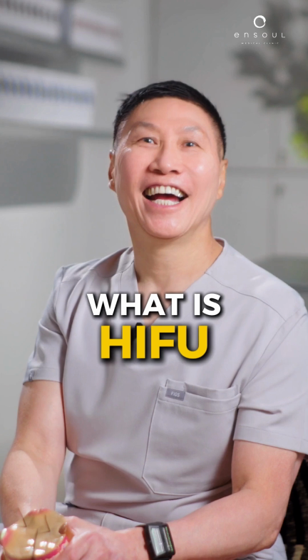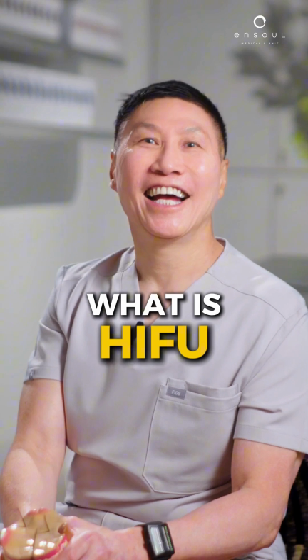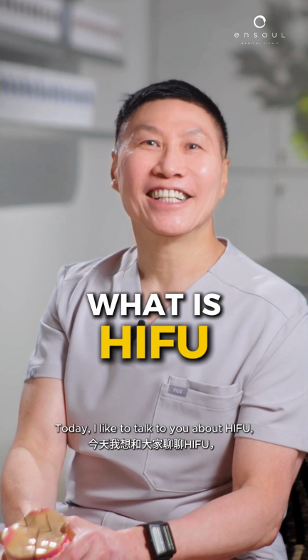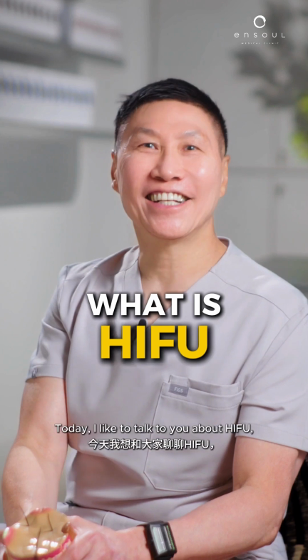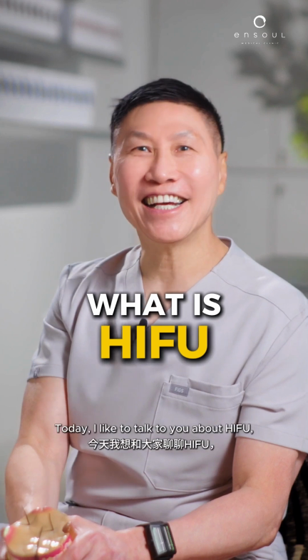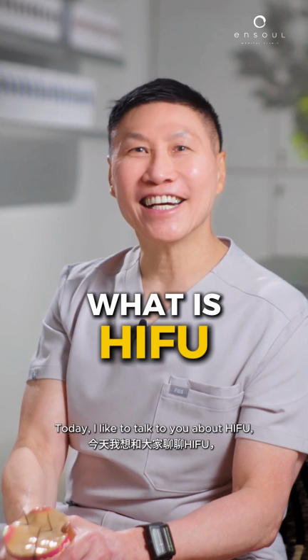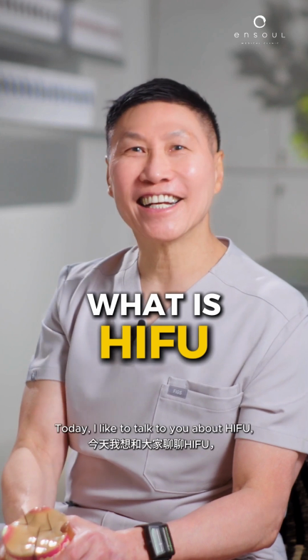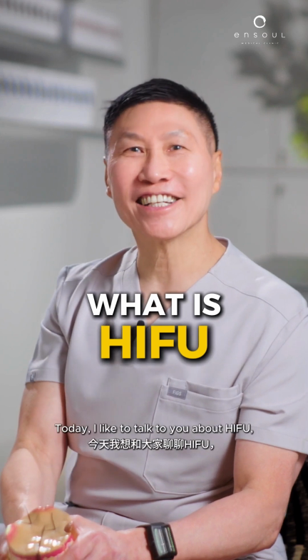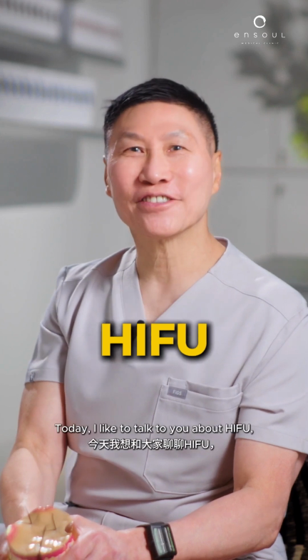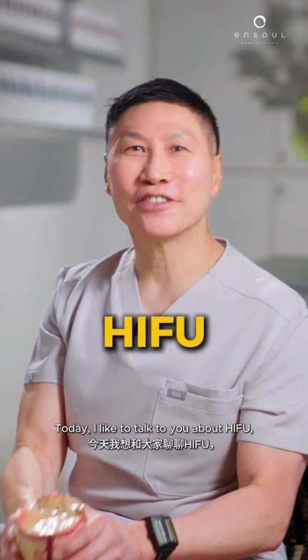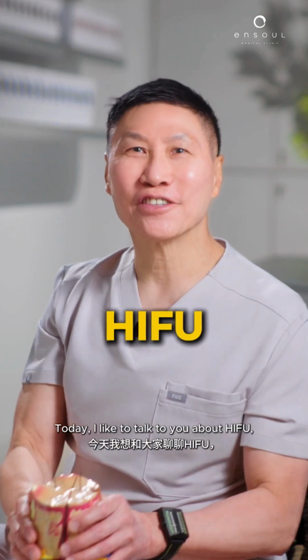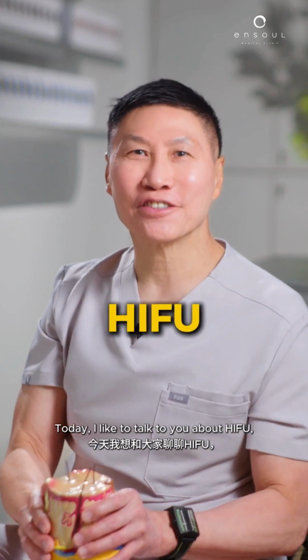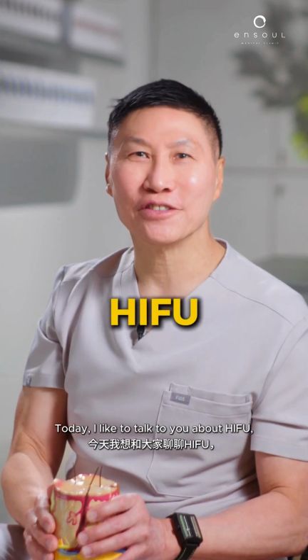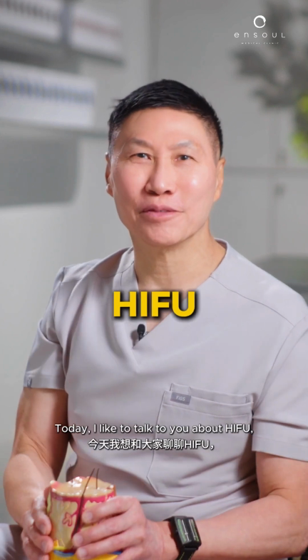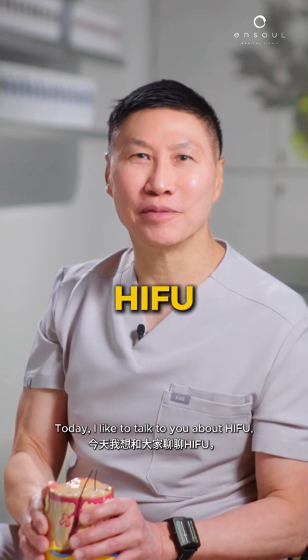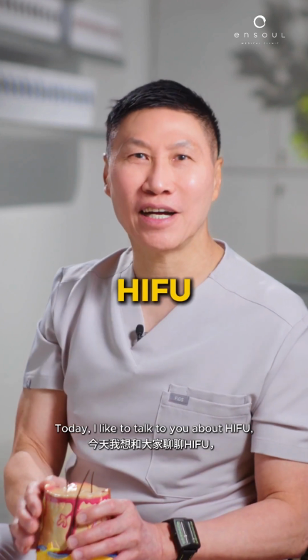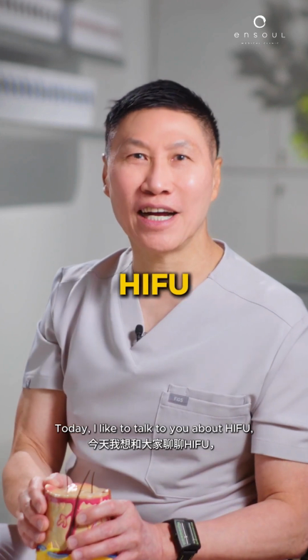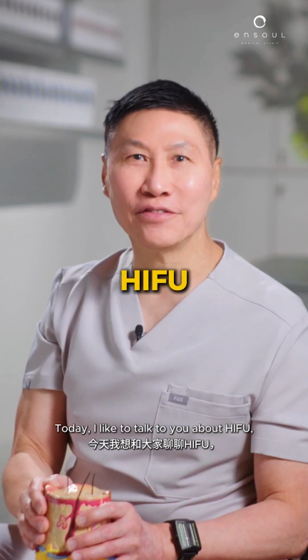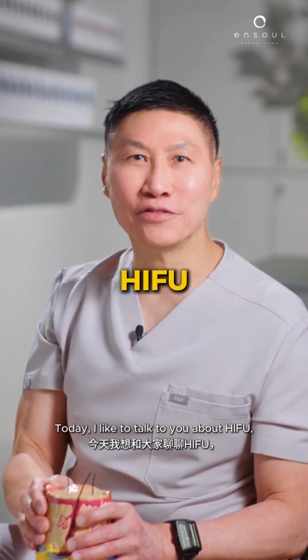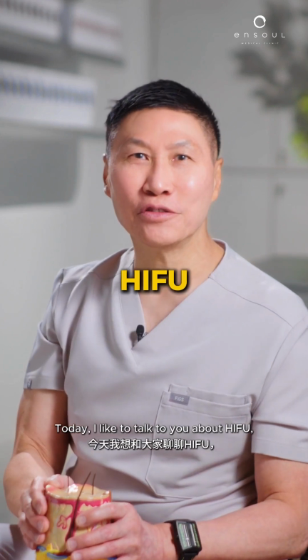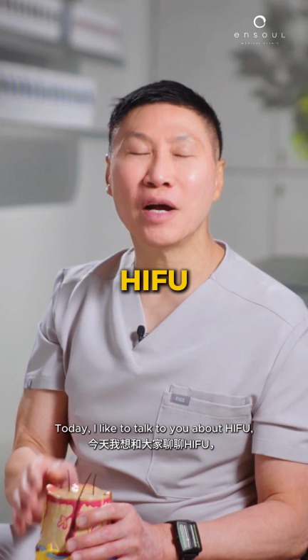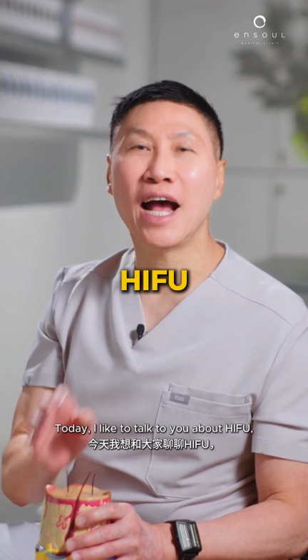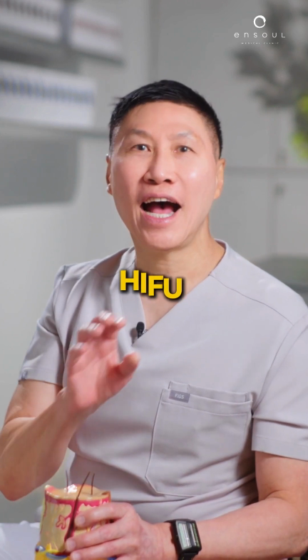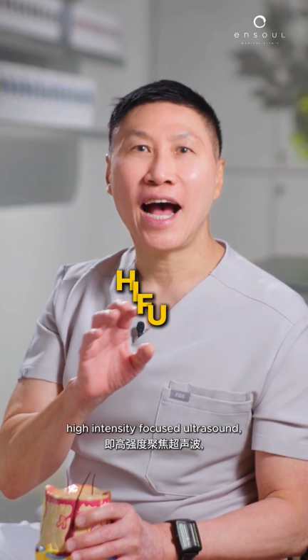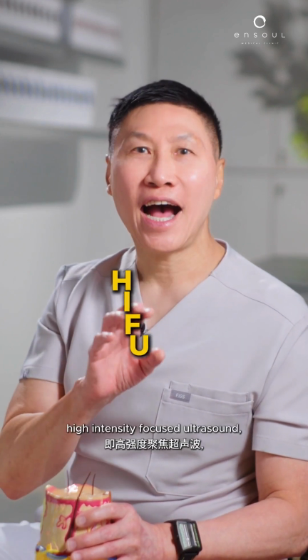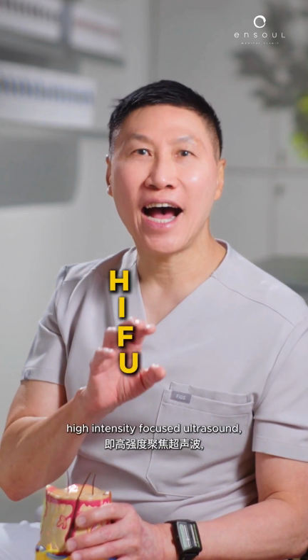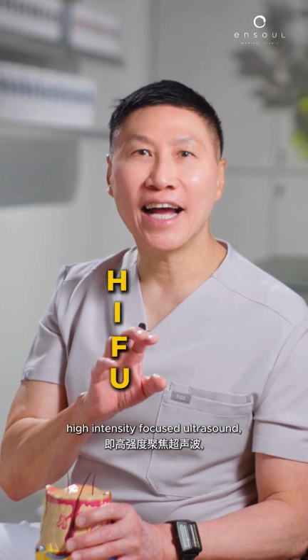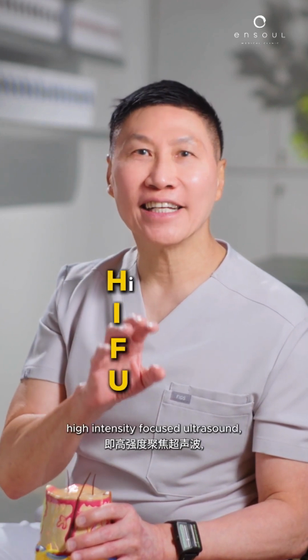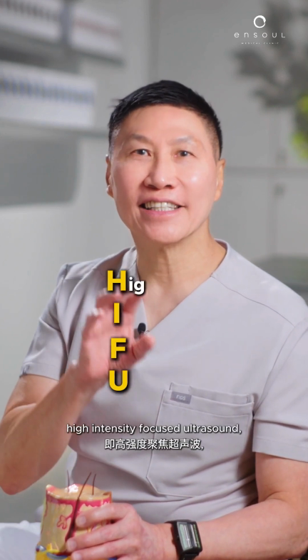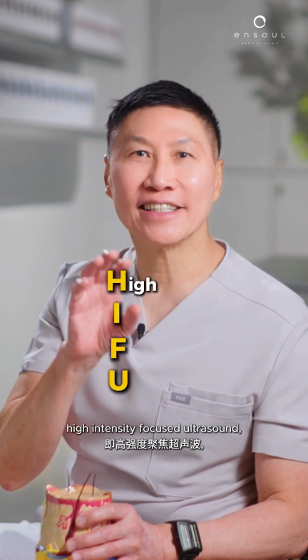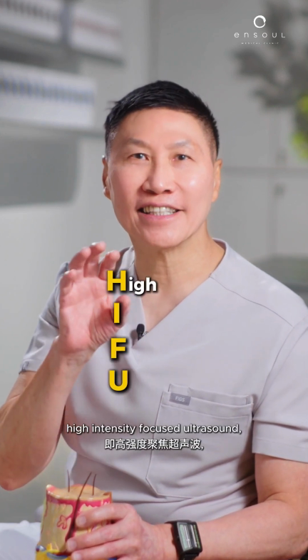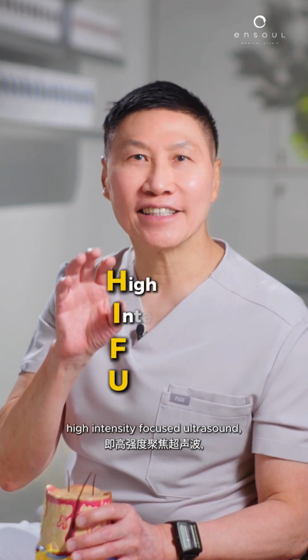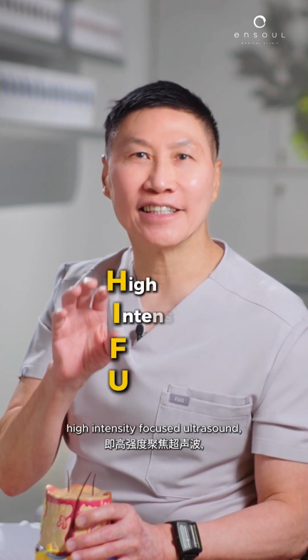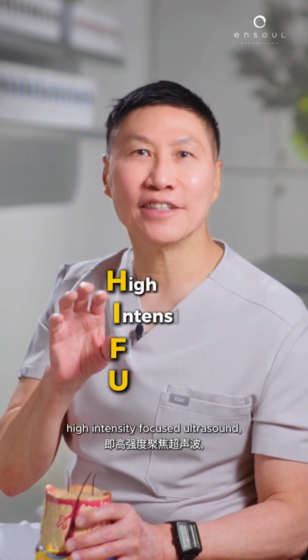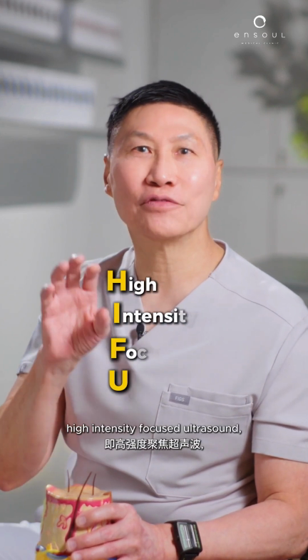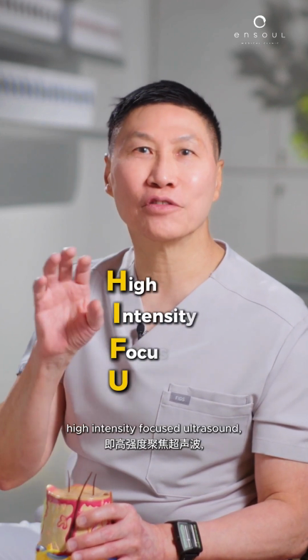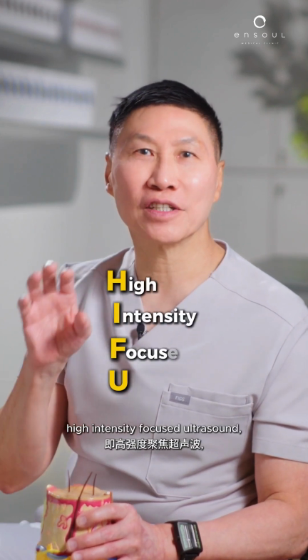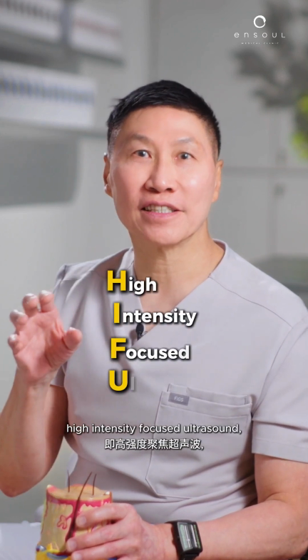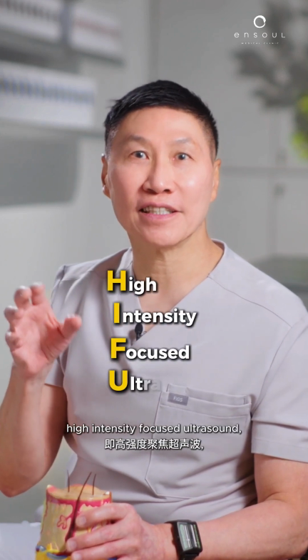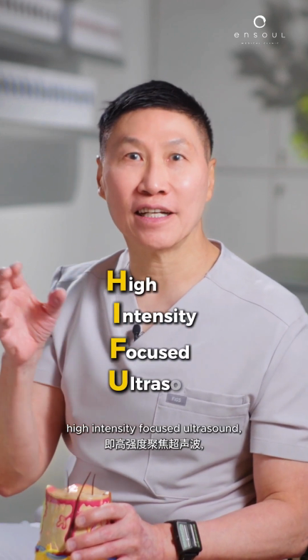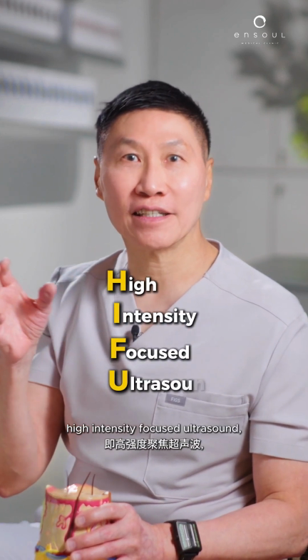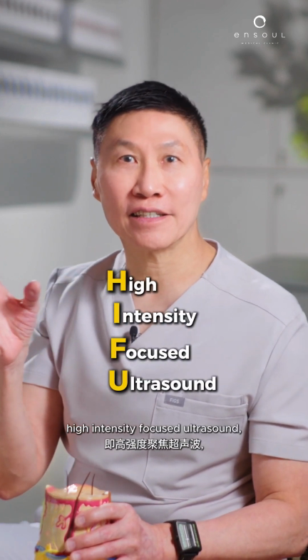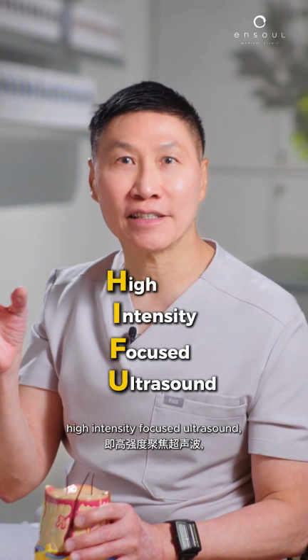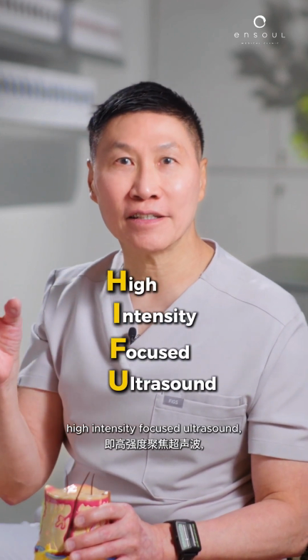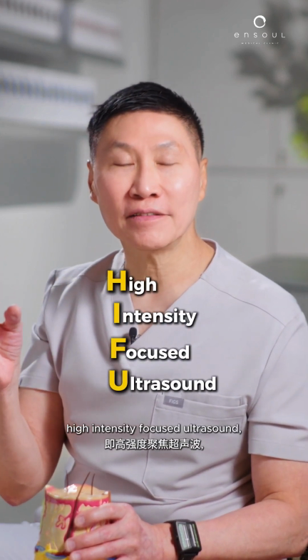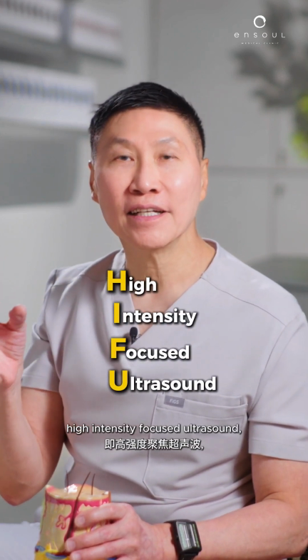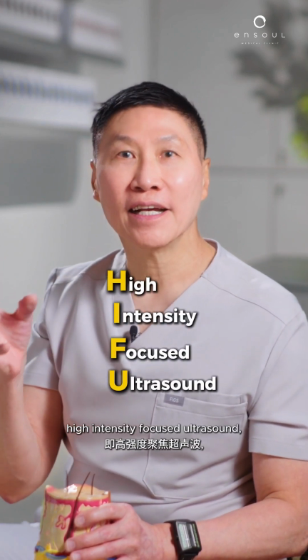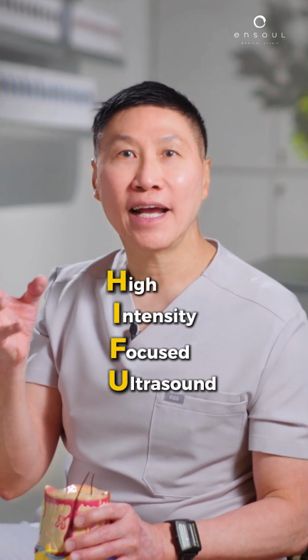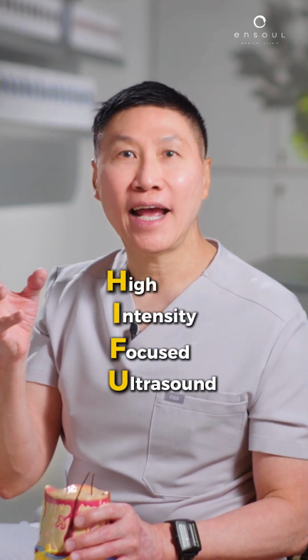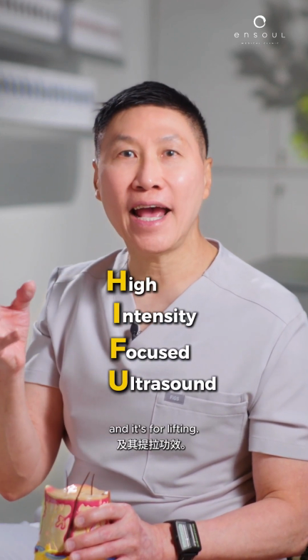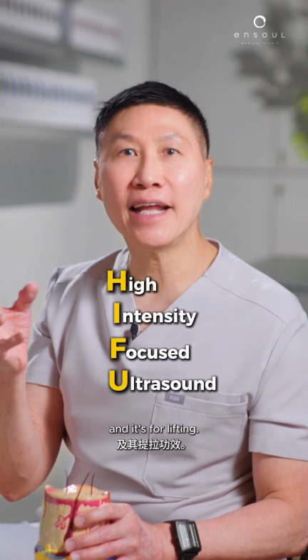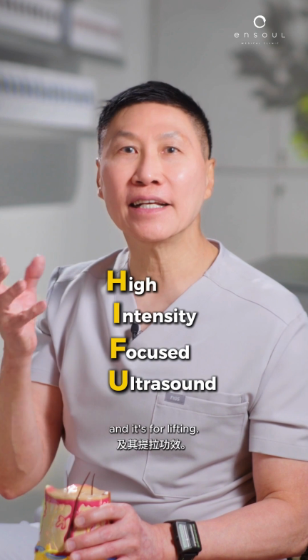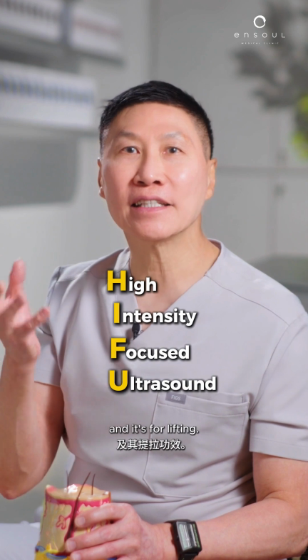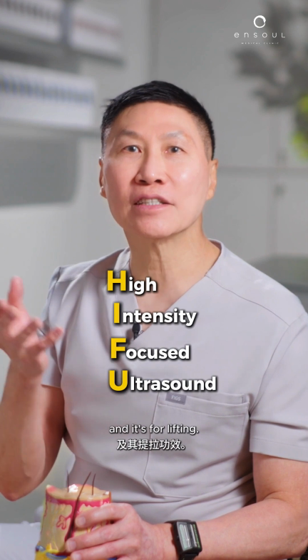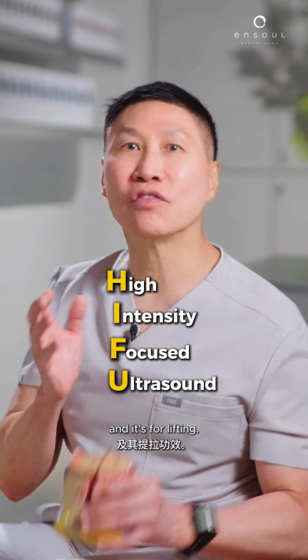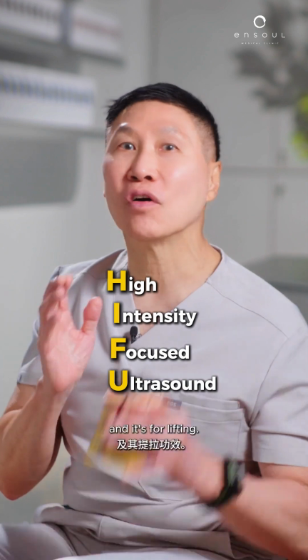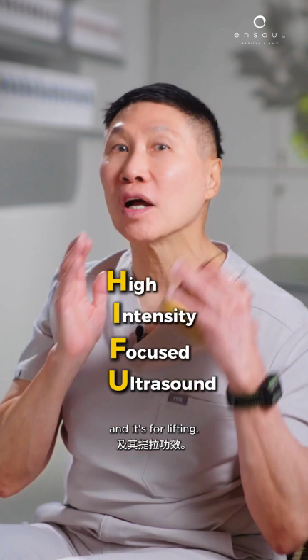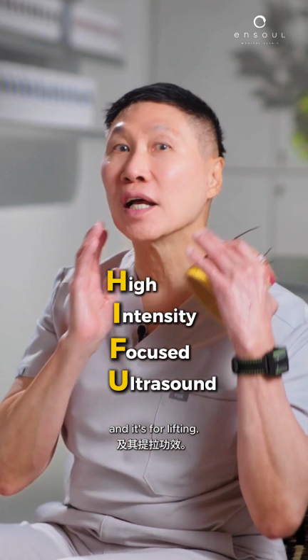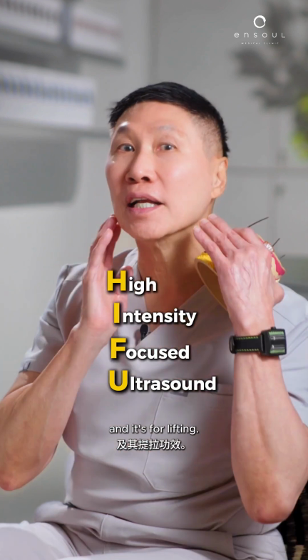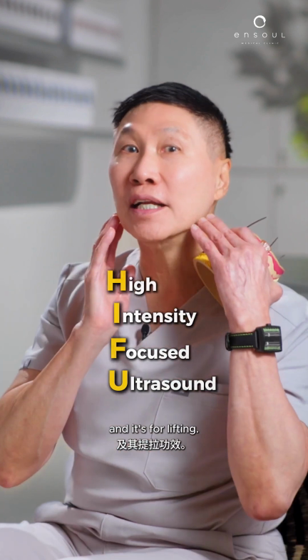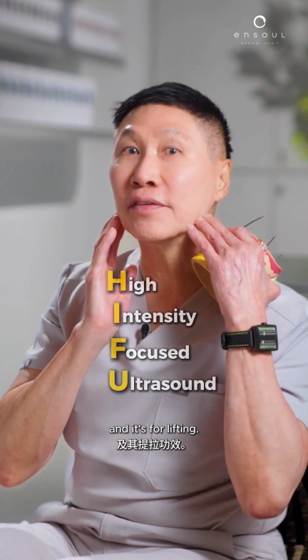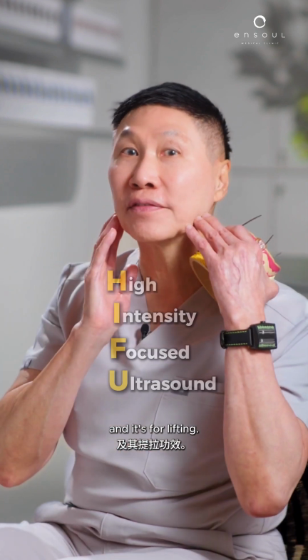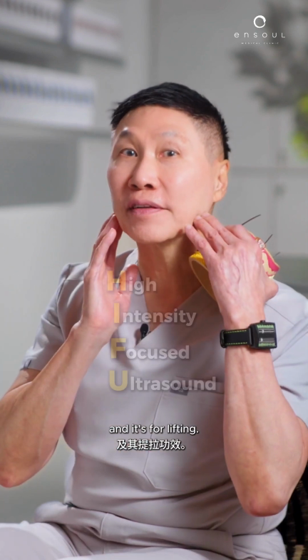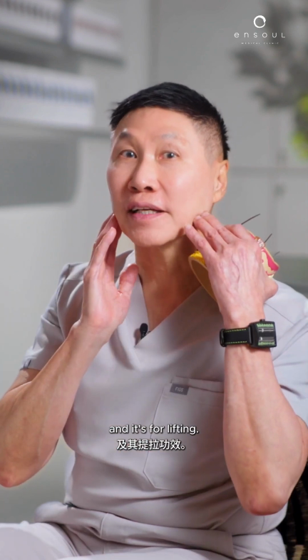Today, I'd like to talk to you about HIFU — High Intensity Focused Ultrasound — and it's used for lifting.